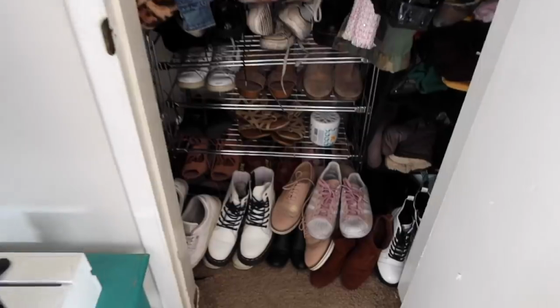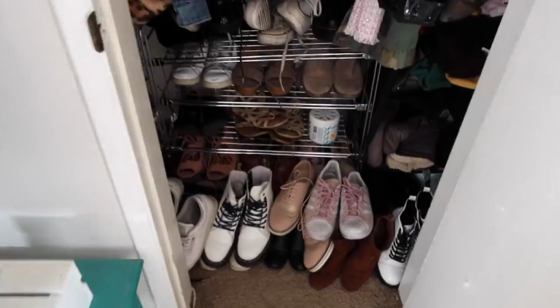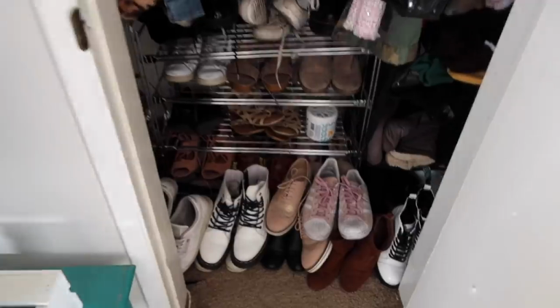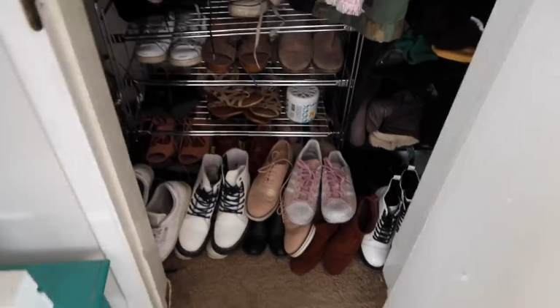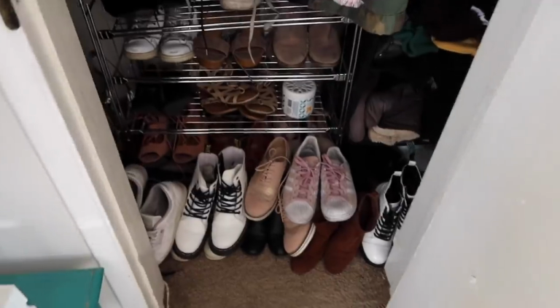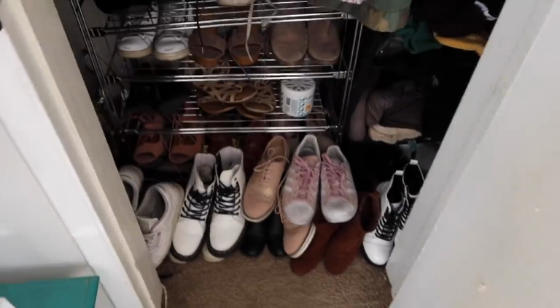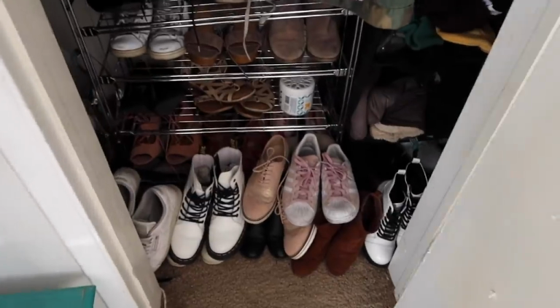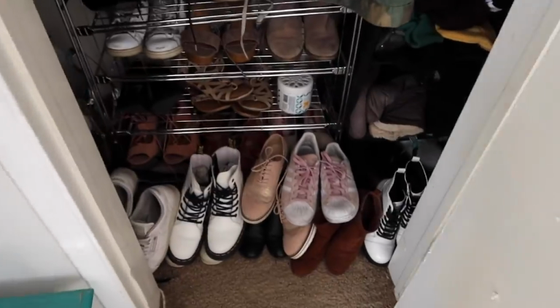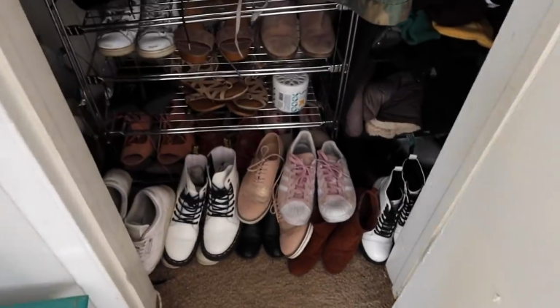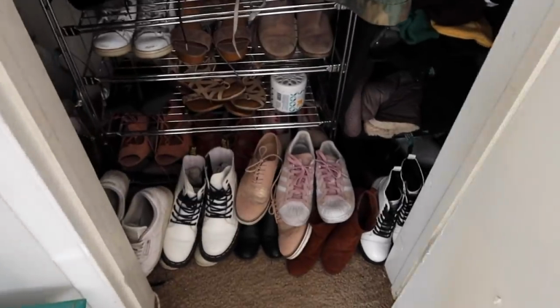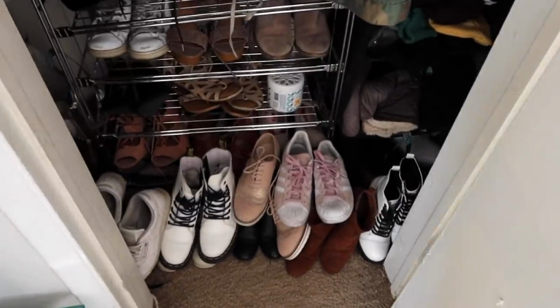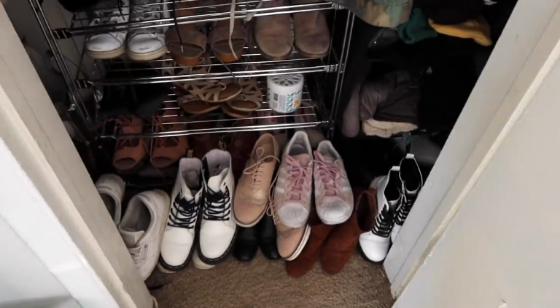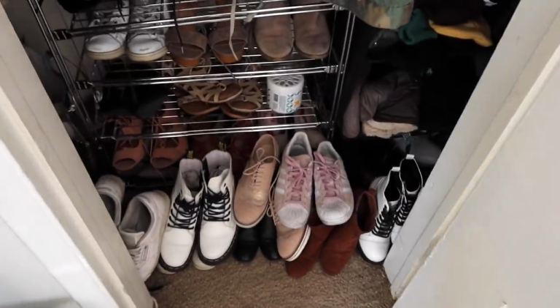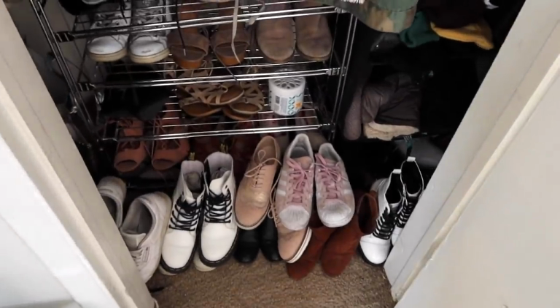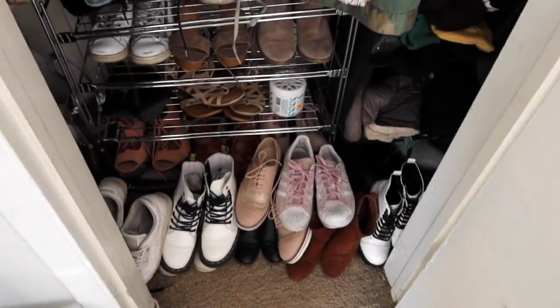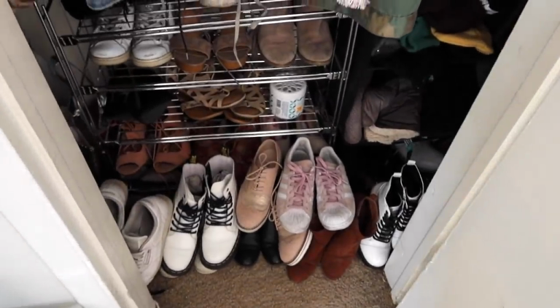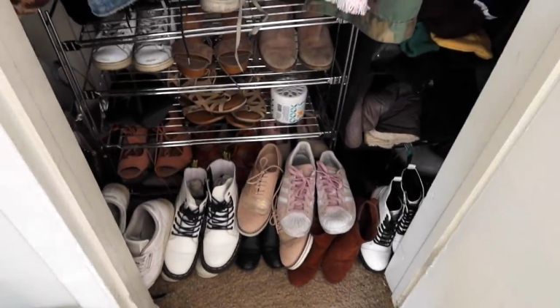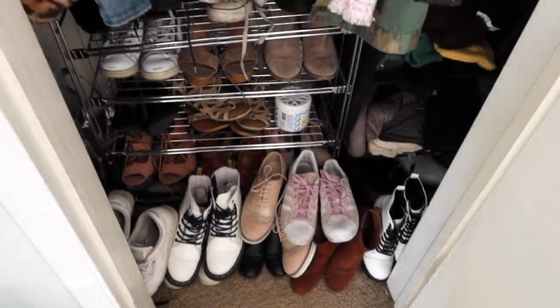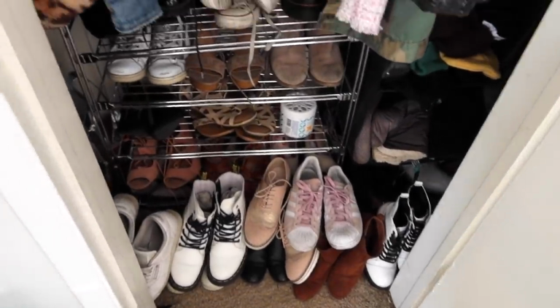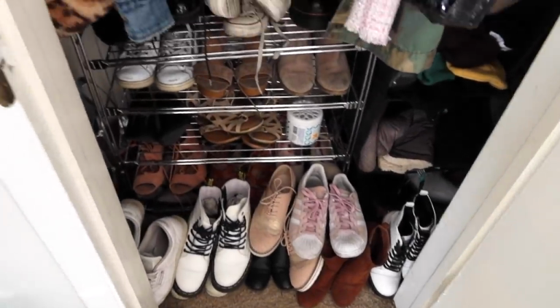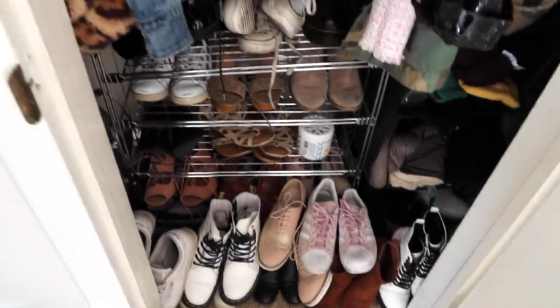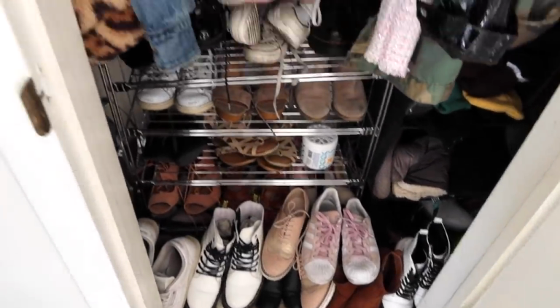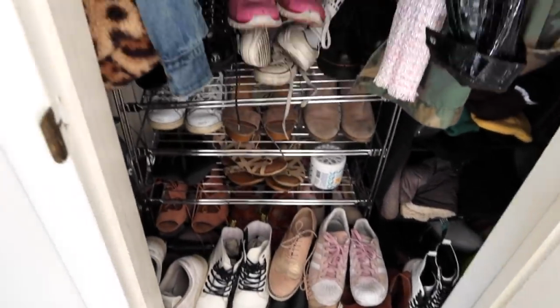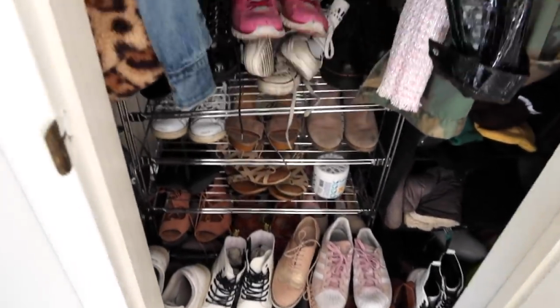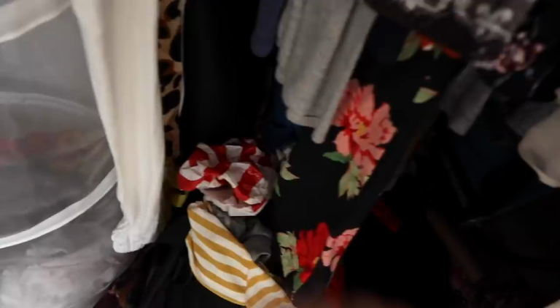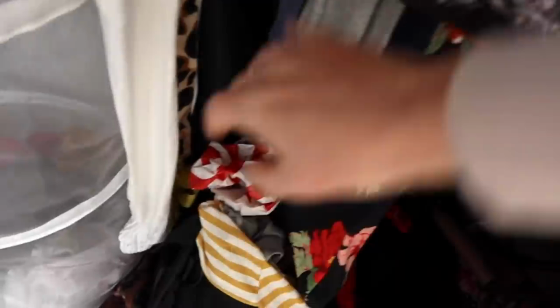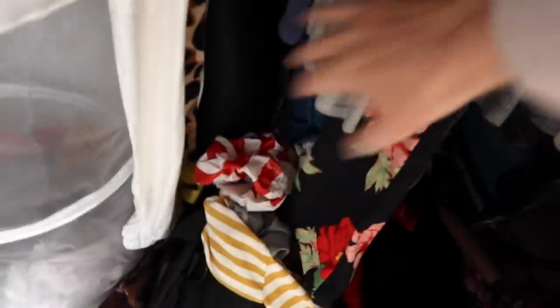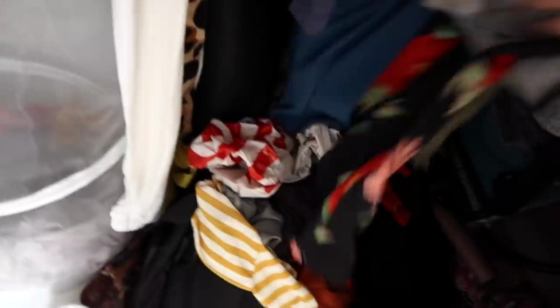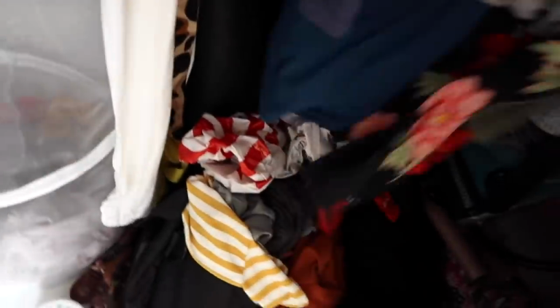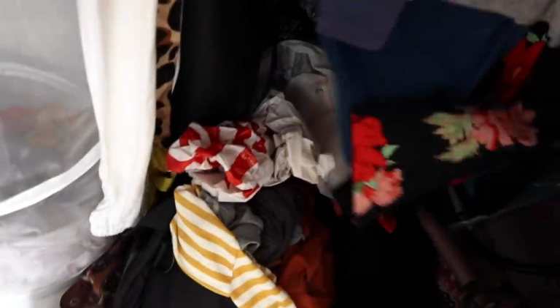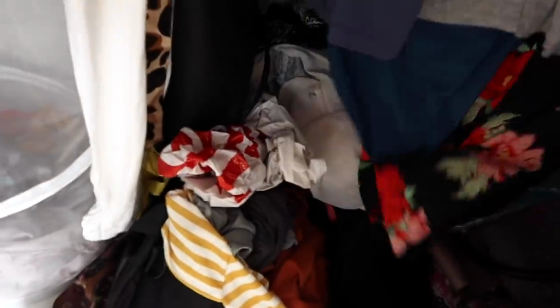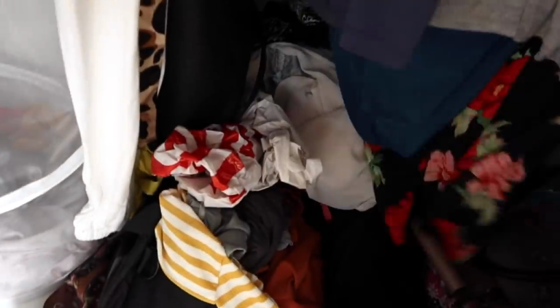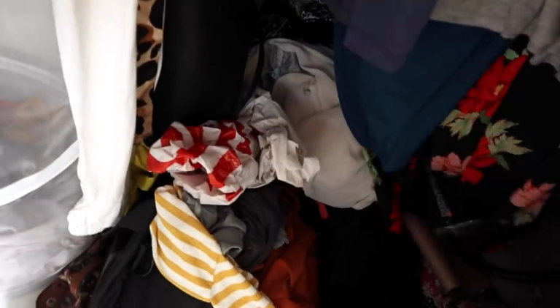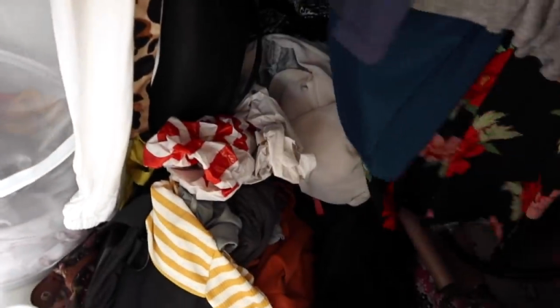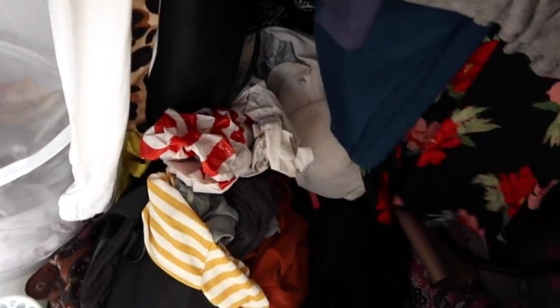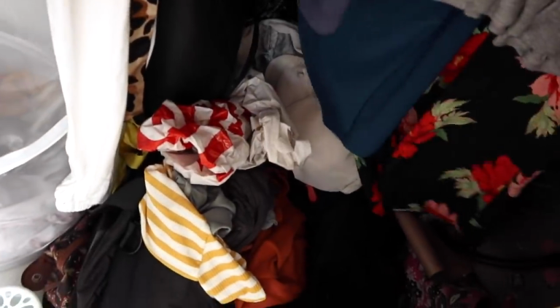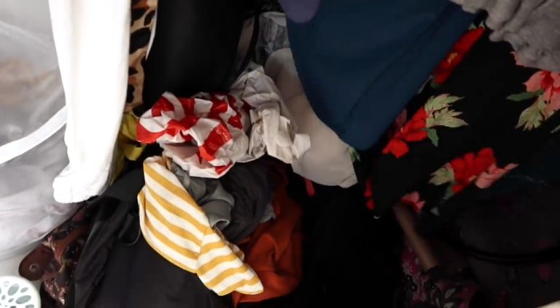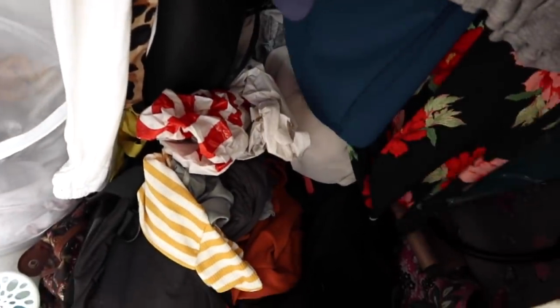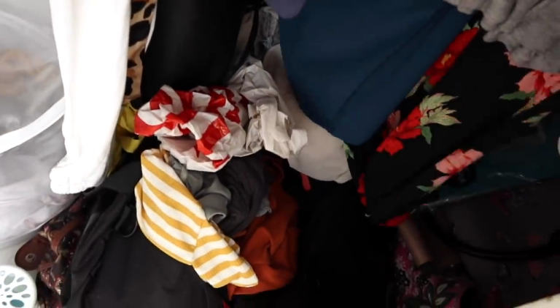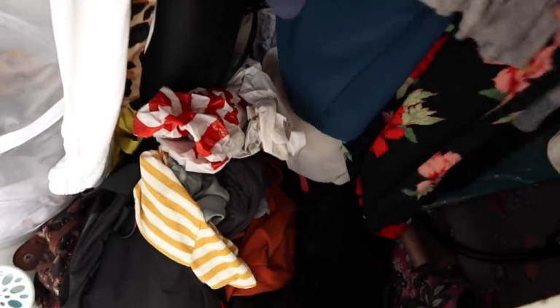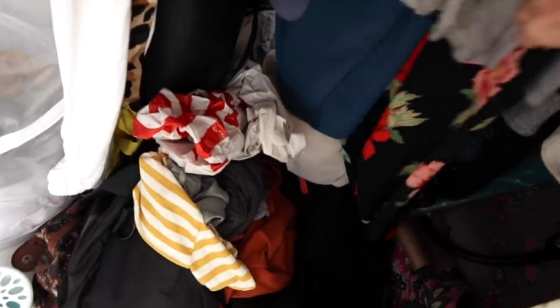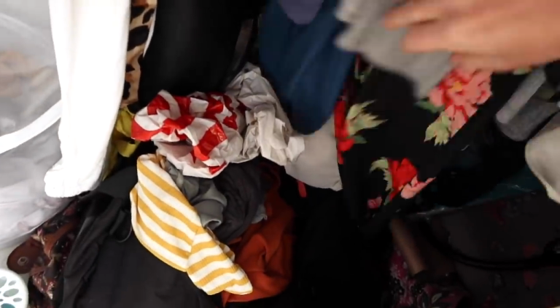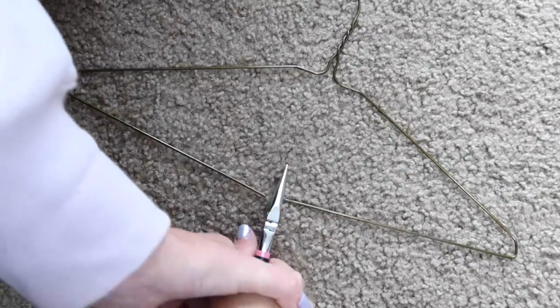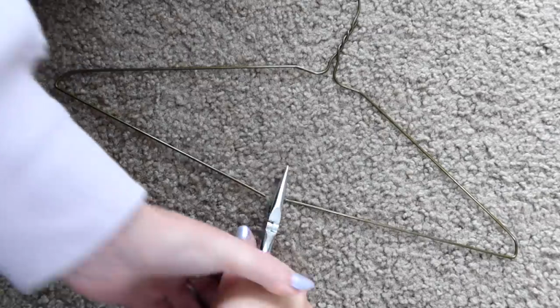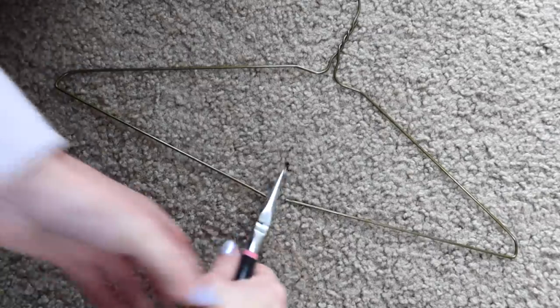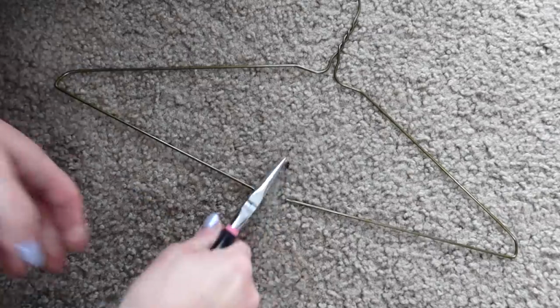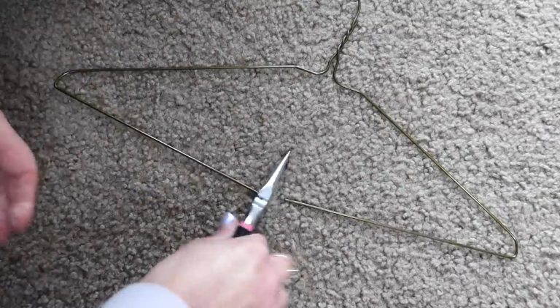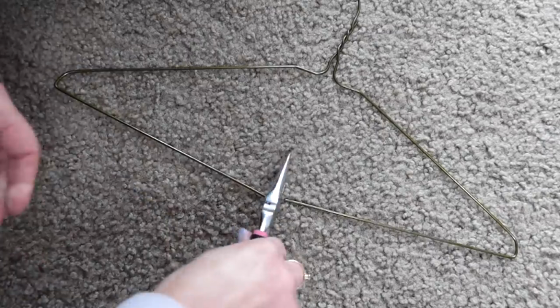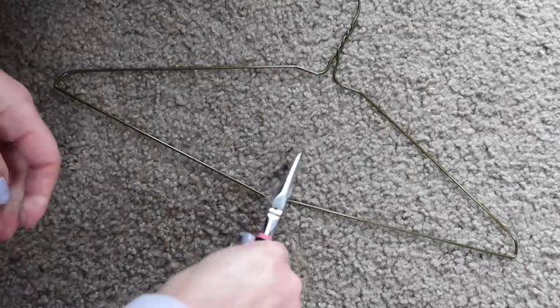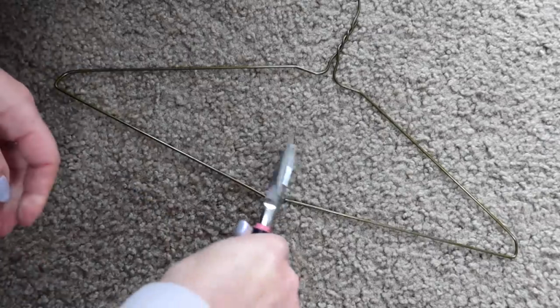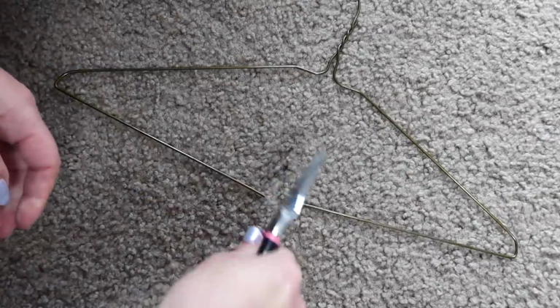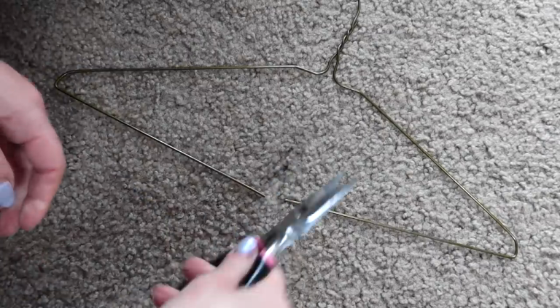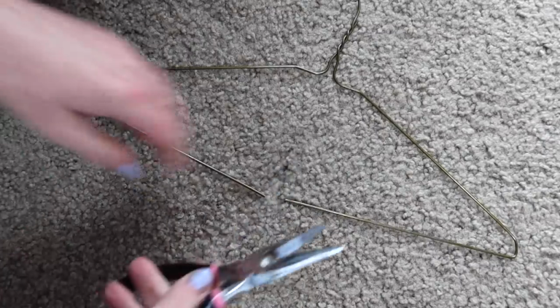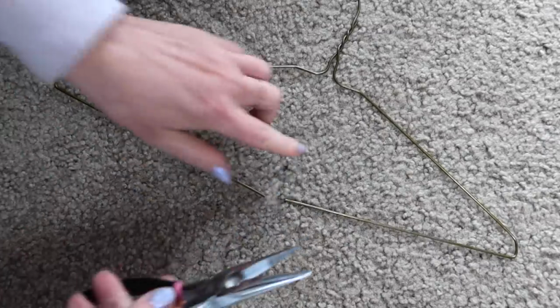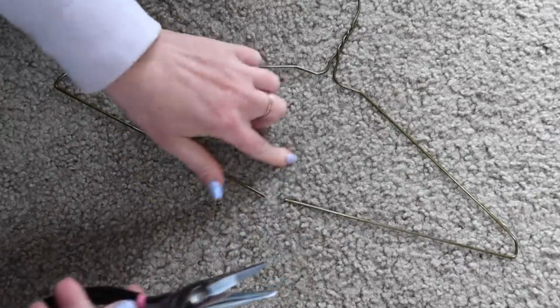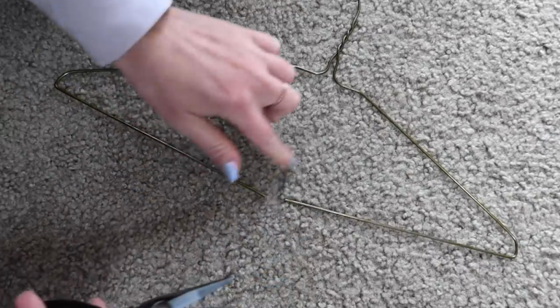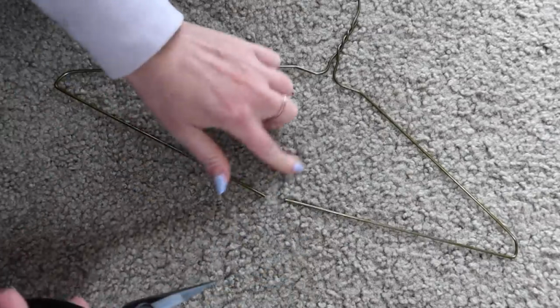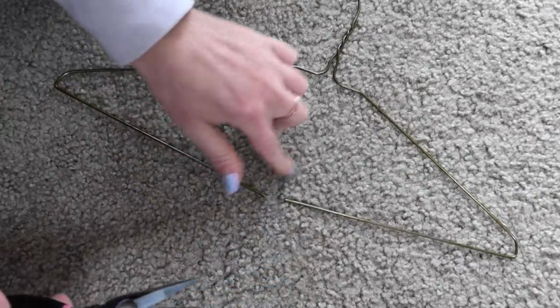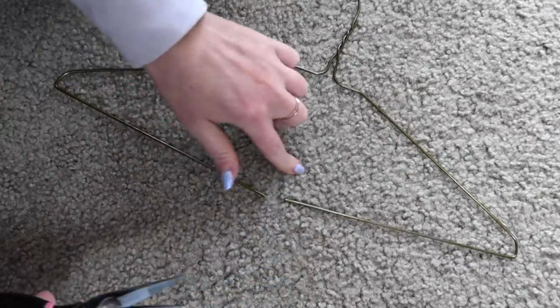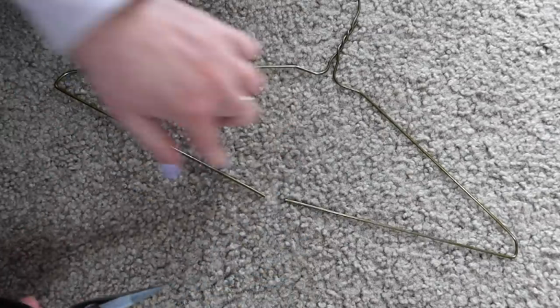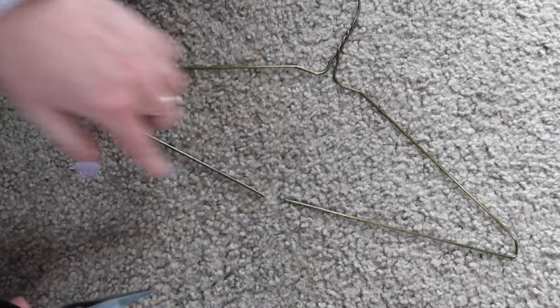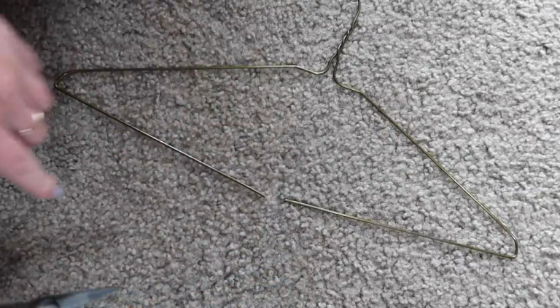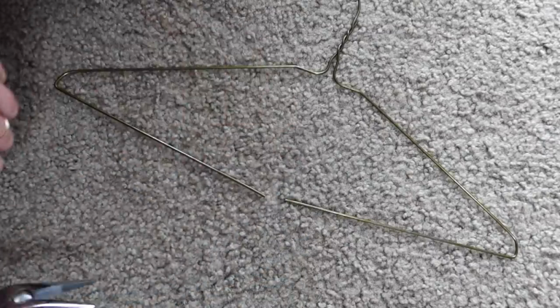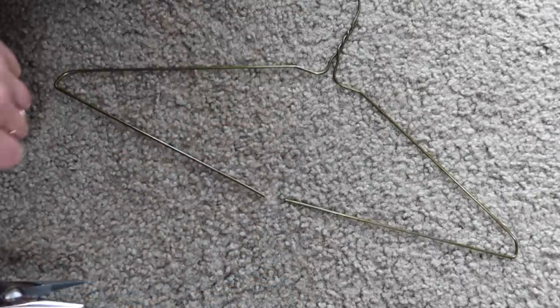I cannot stand how they're all on top of each other. It's just so much crap on the floor. Cut my carpet.